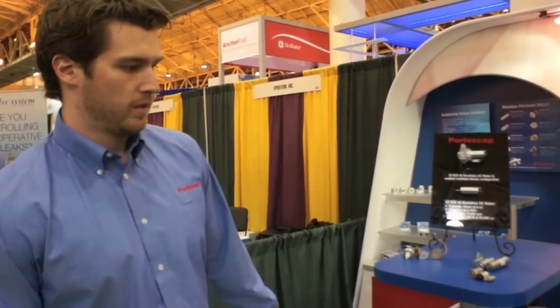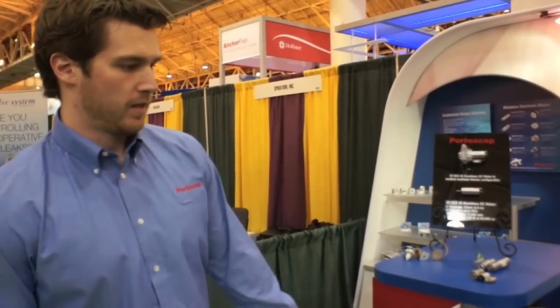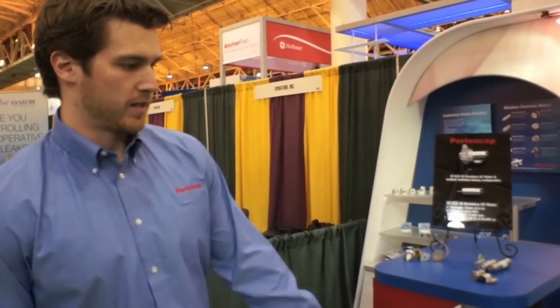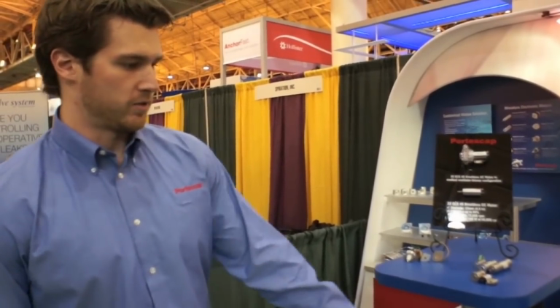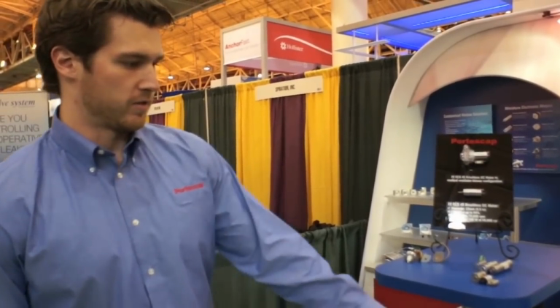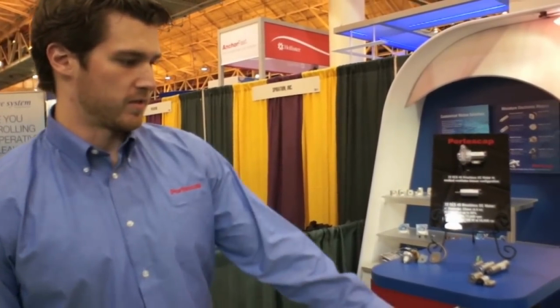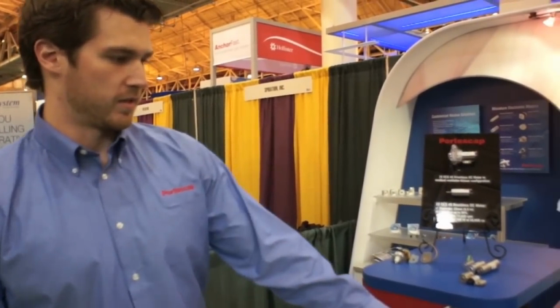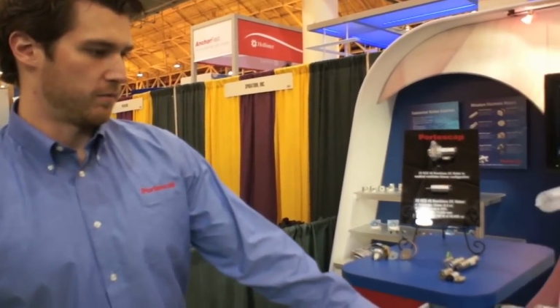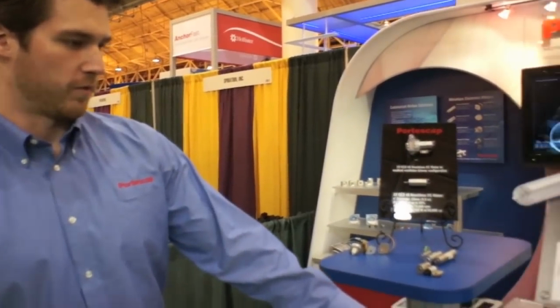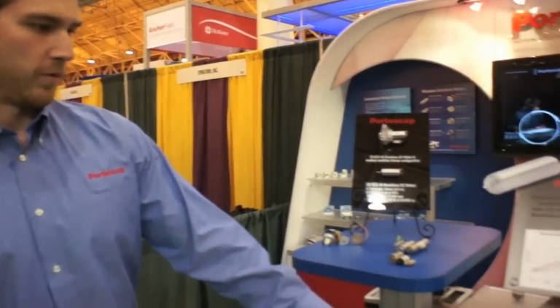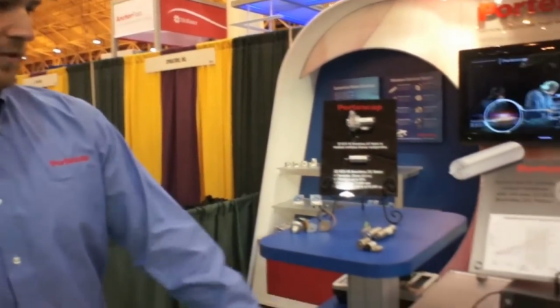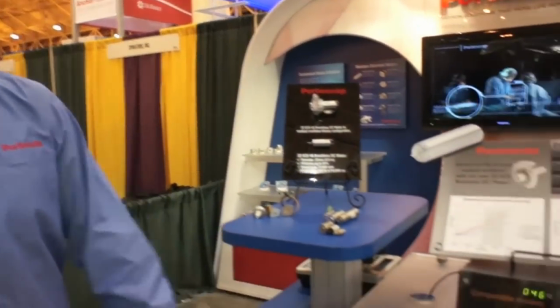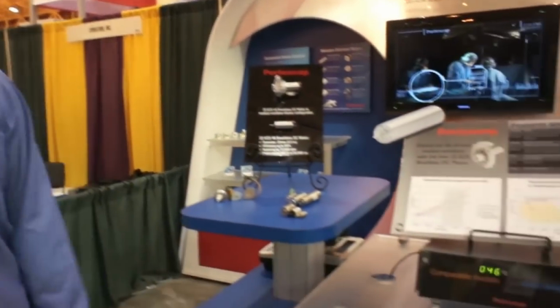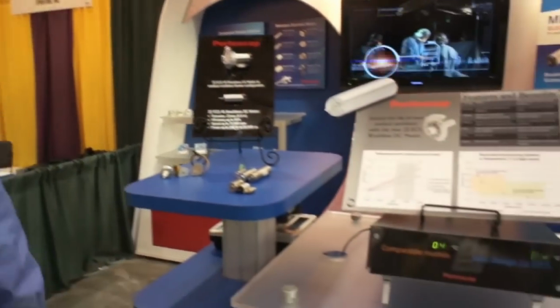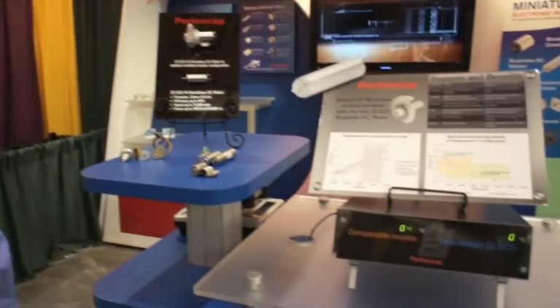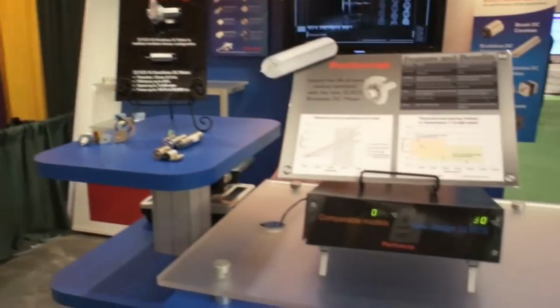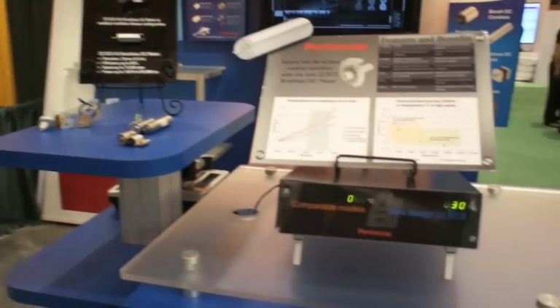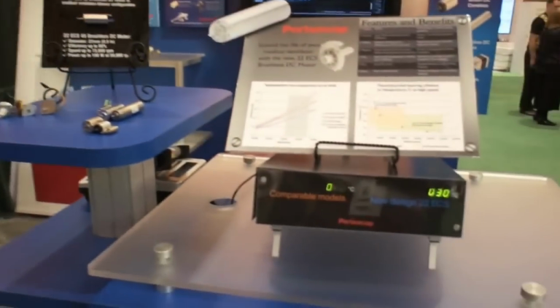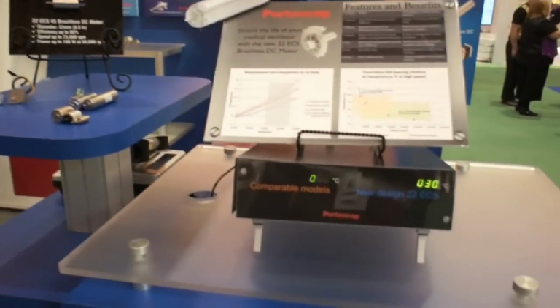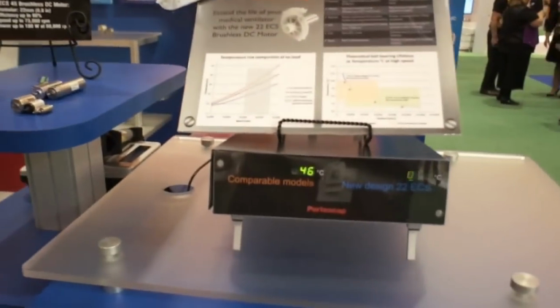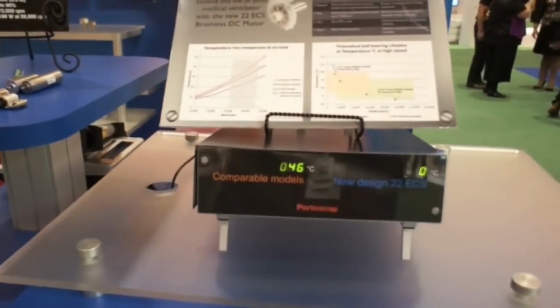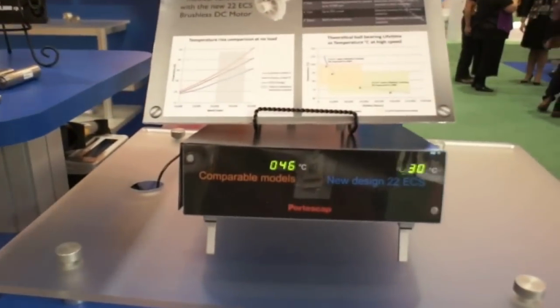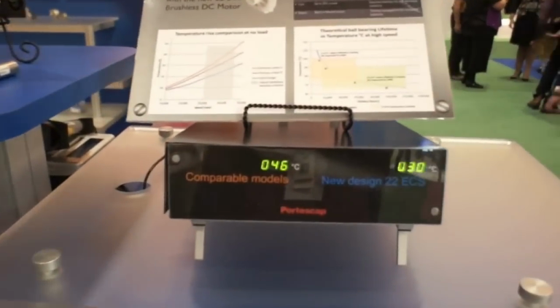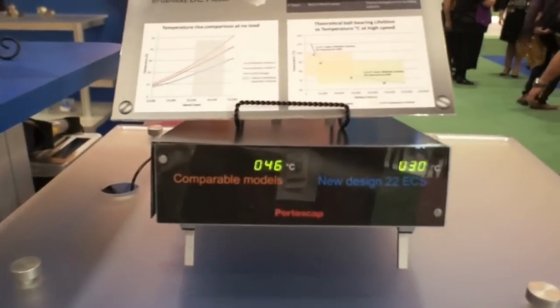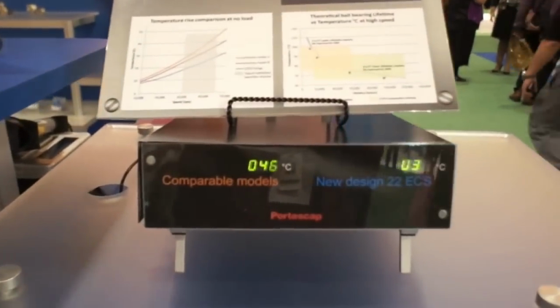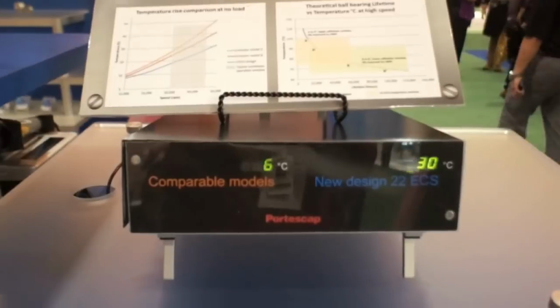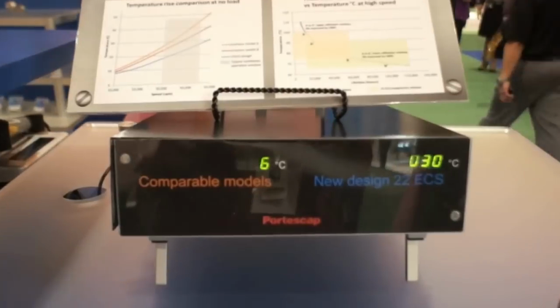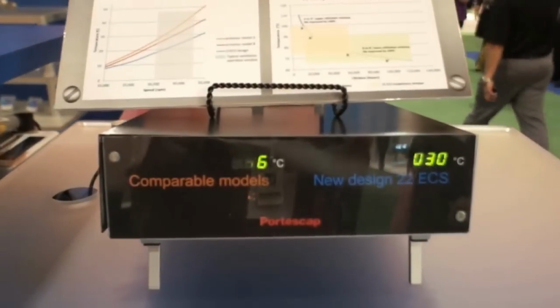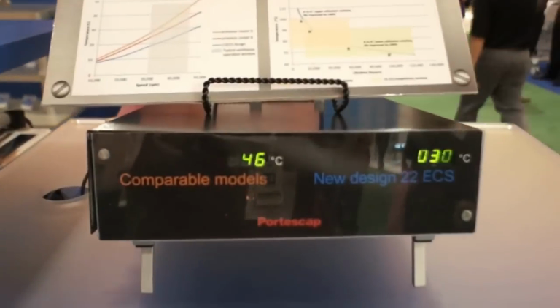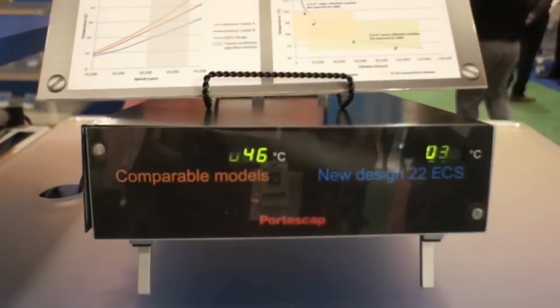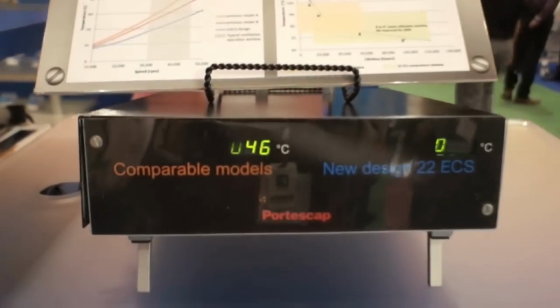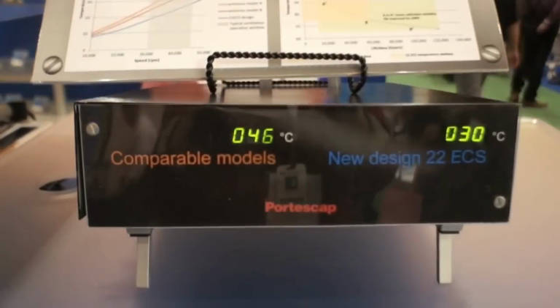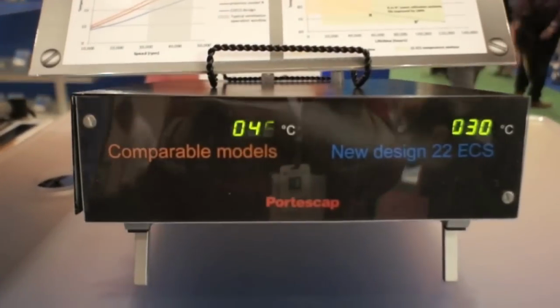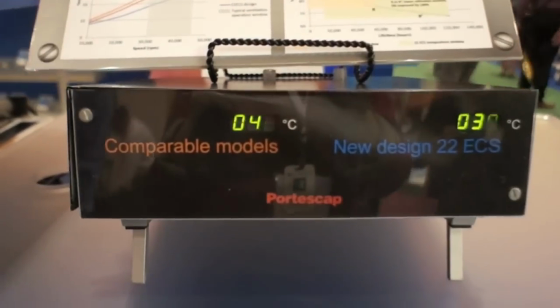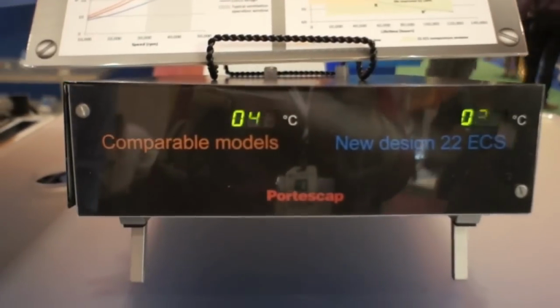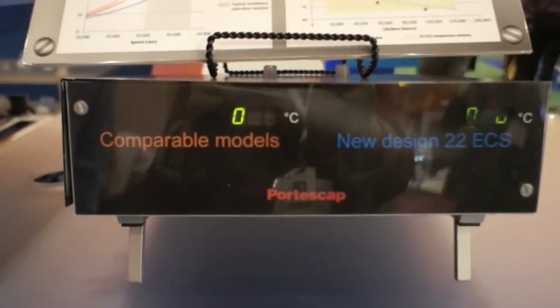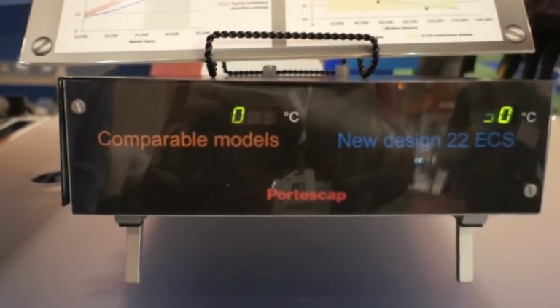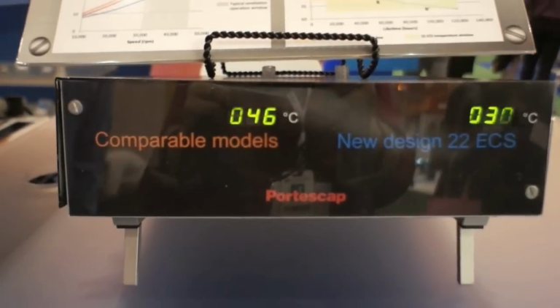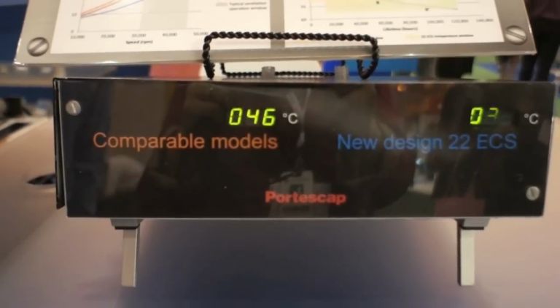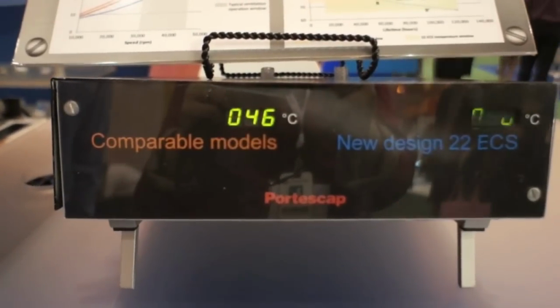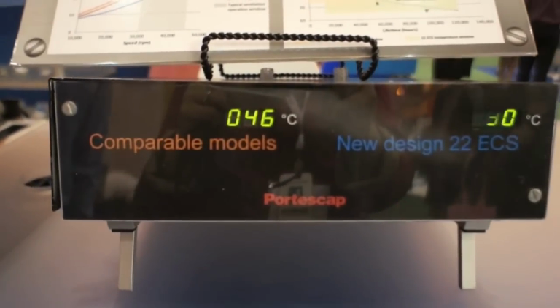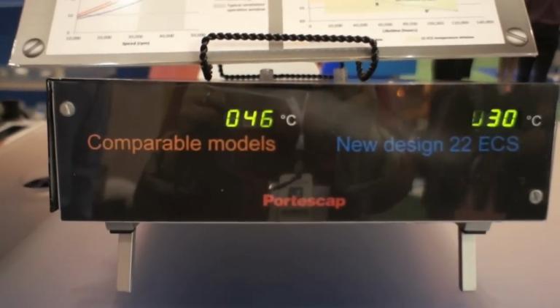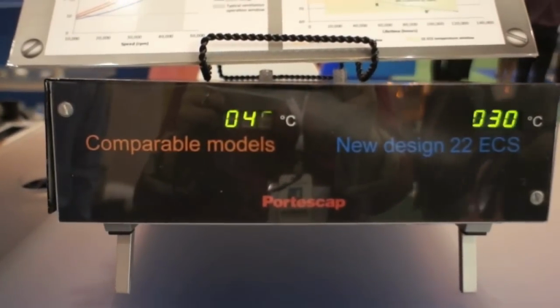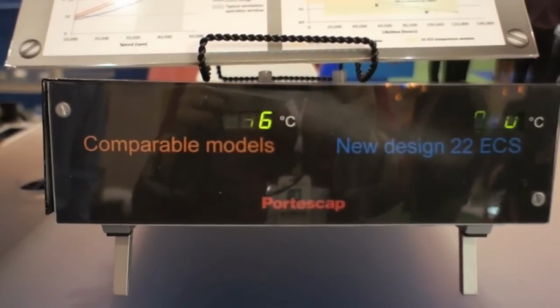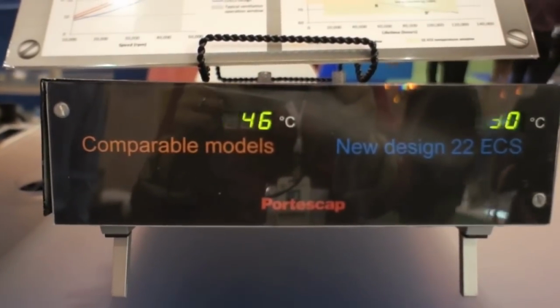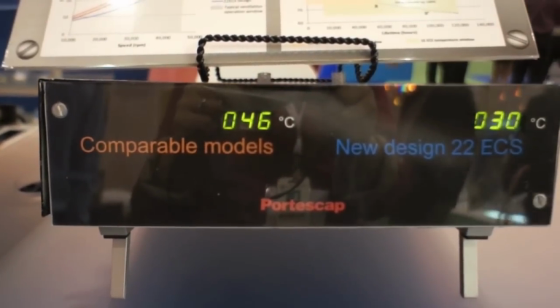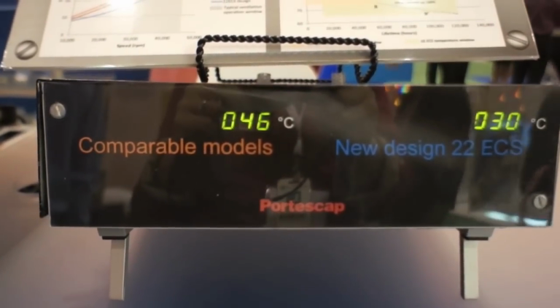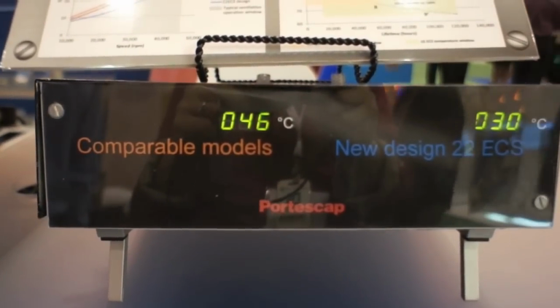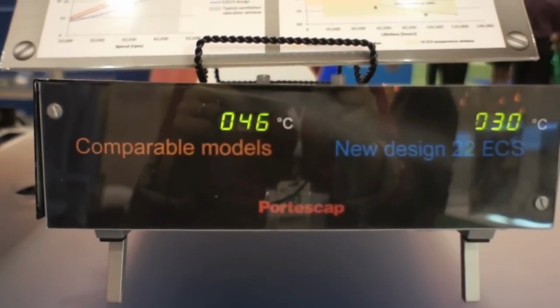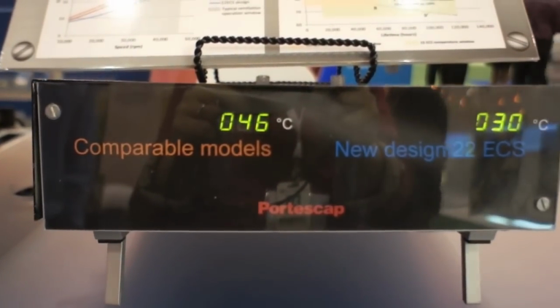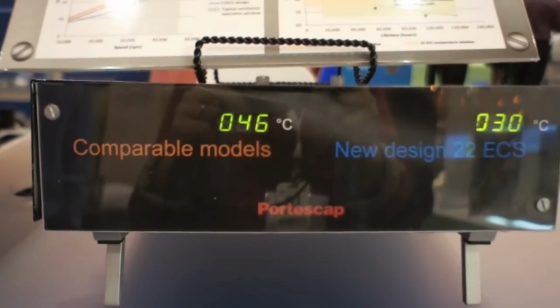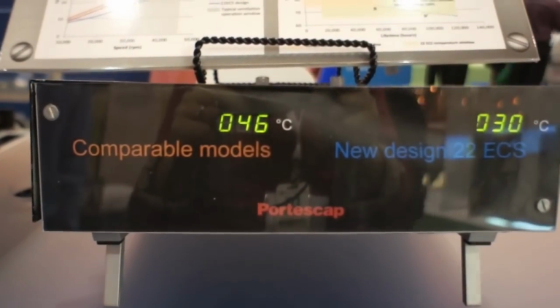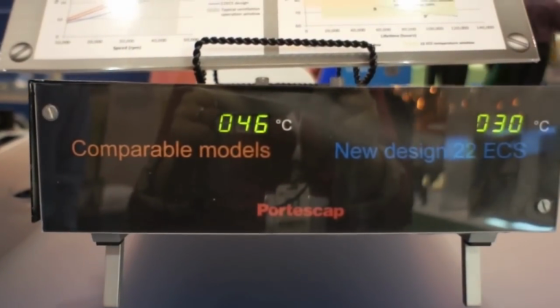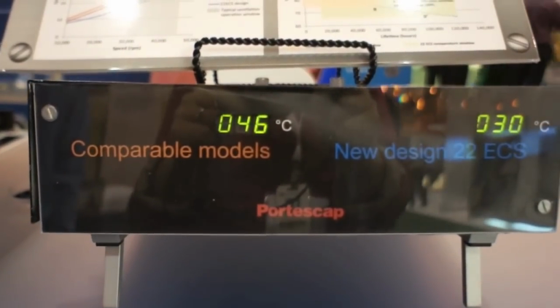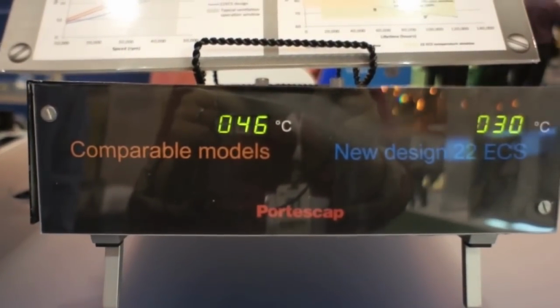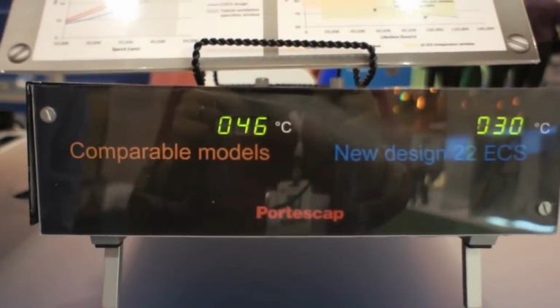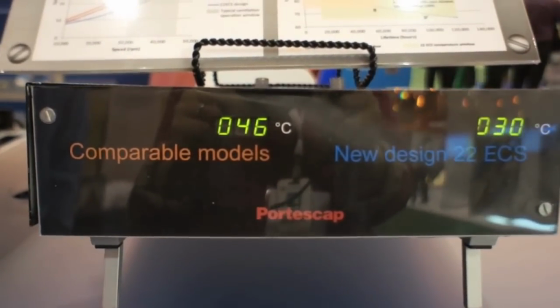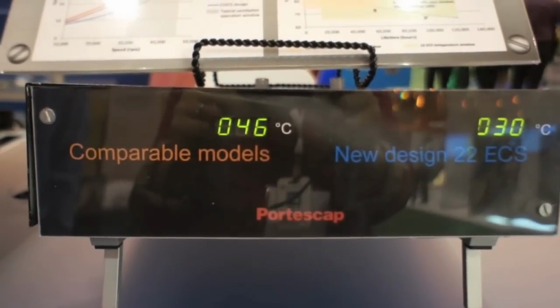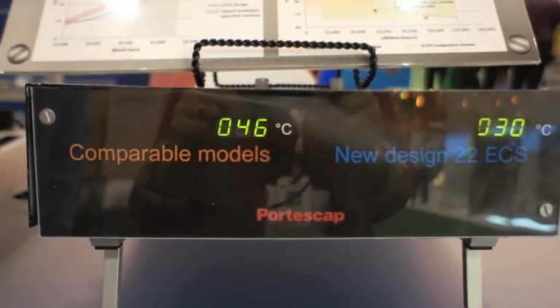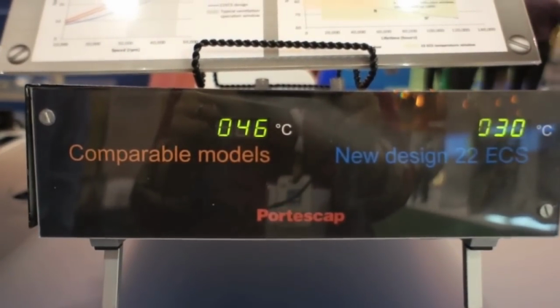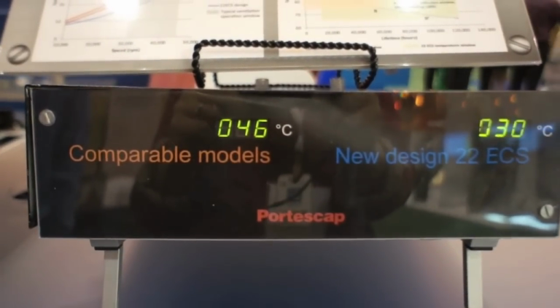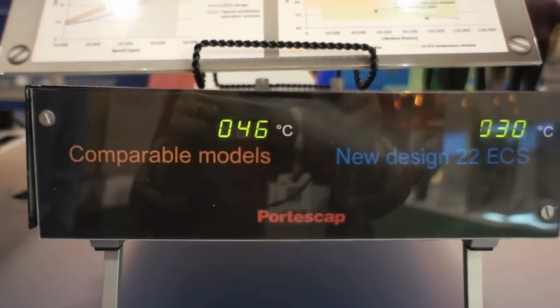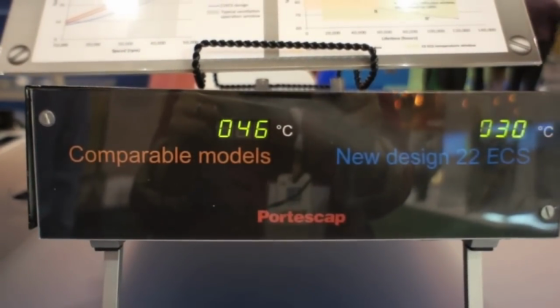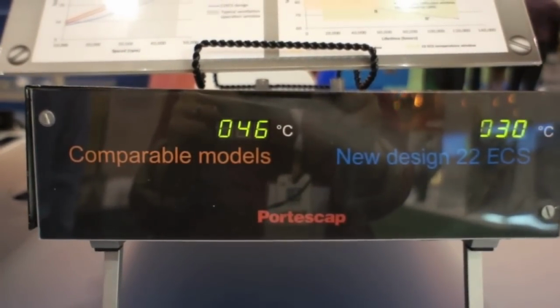As you can see from our demo down here, we have two pumps for respirators operating side-by-side.